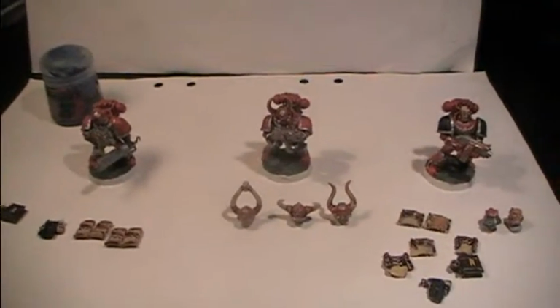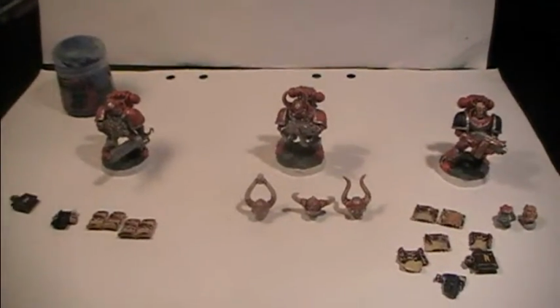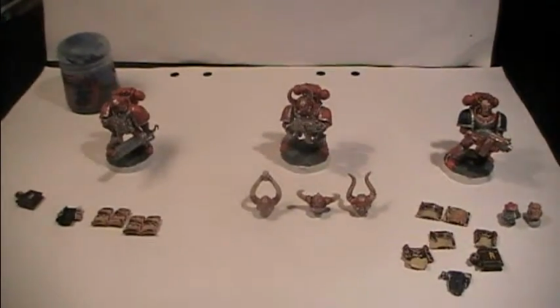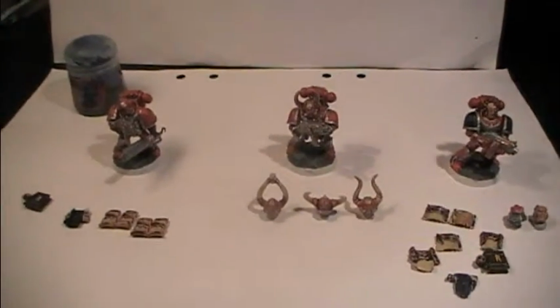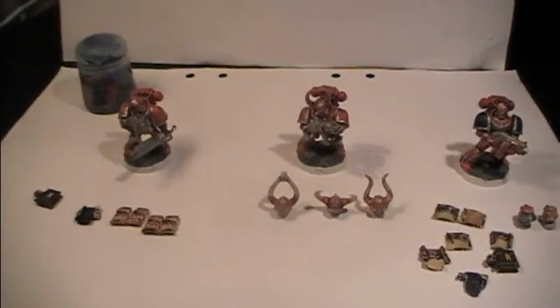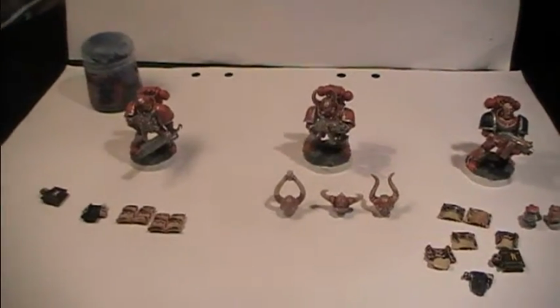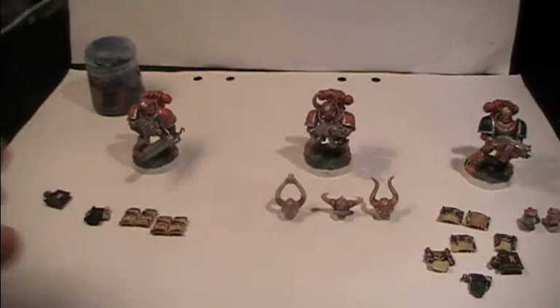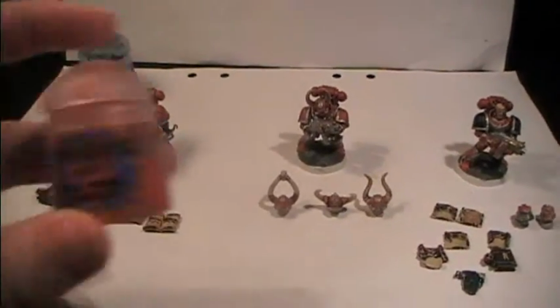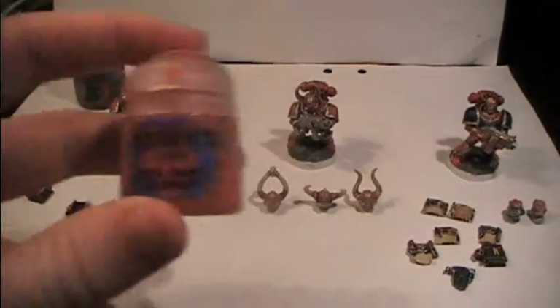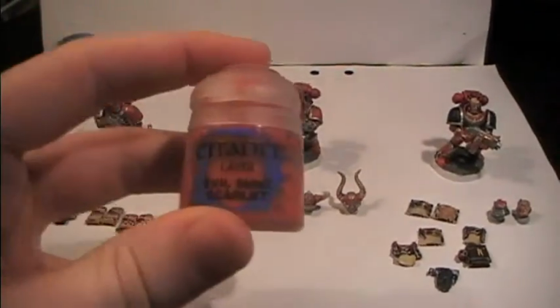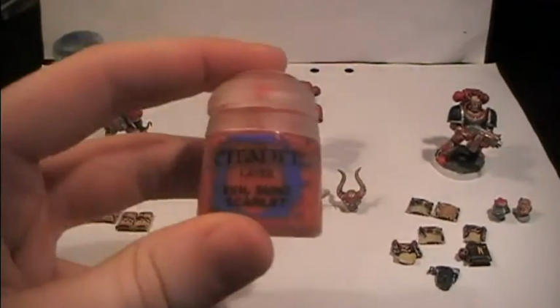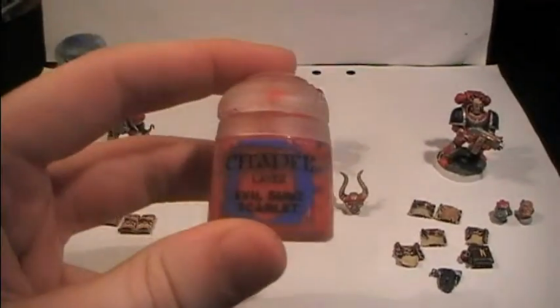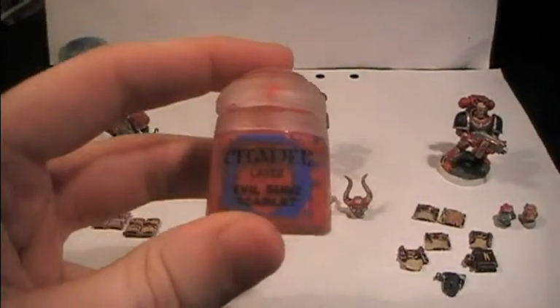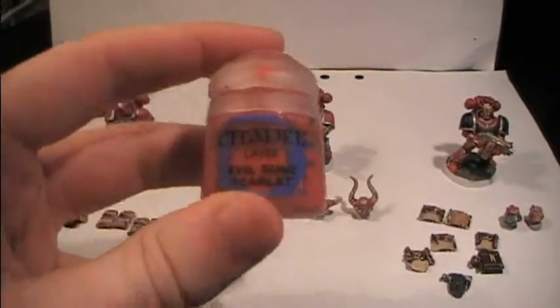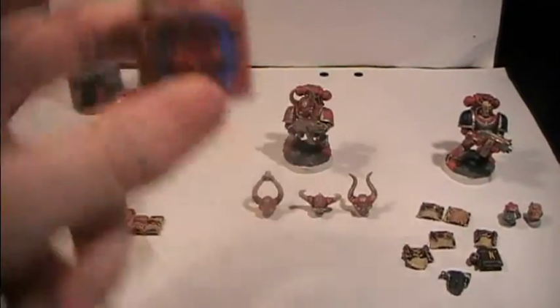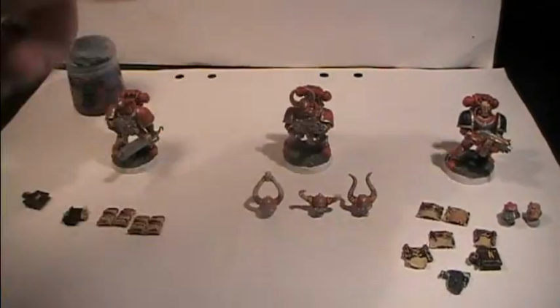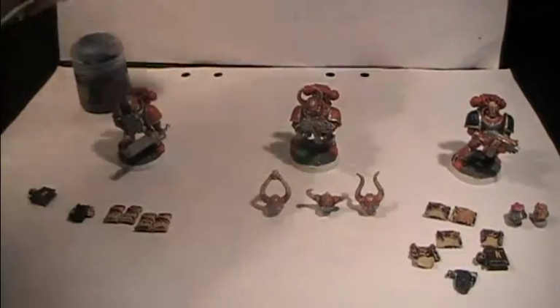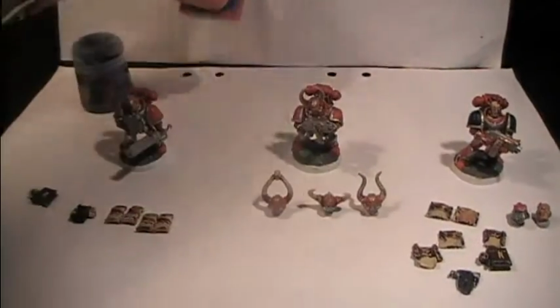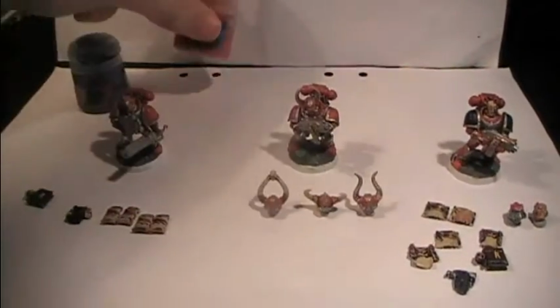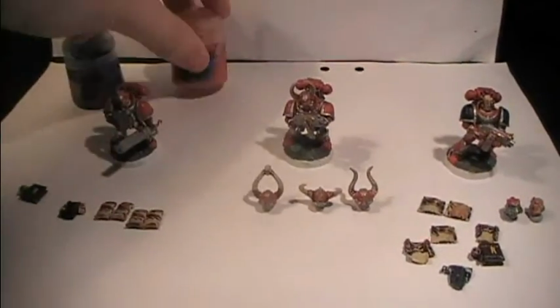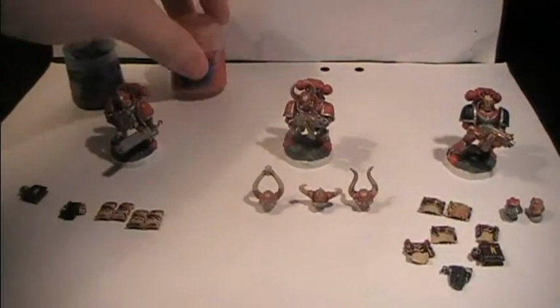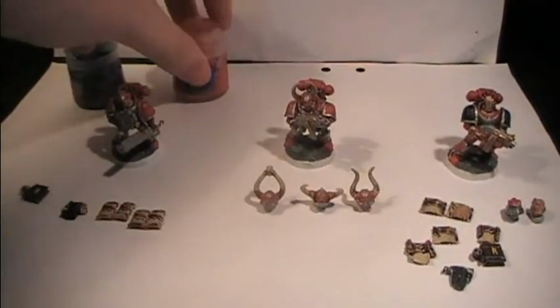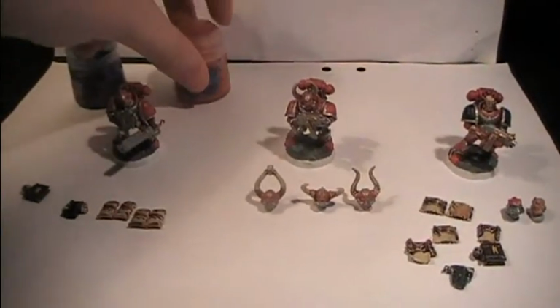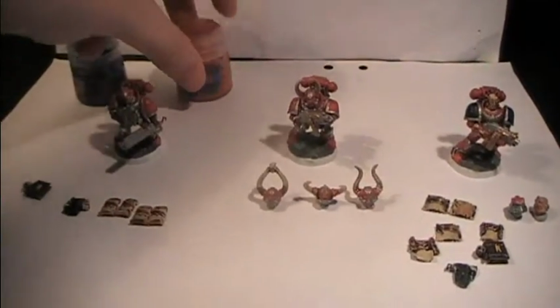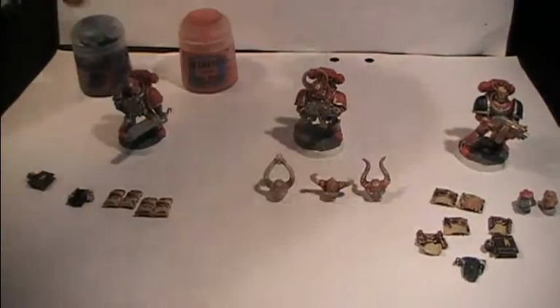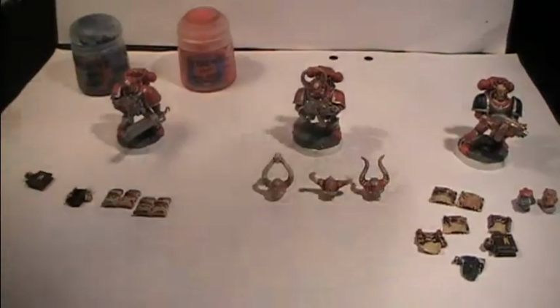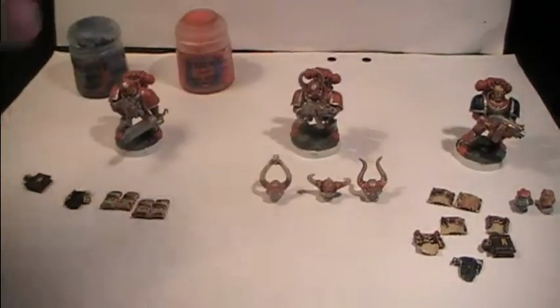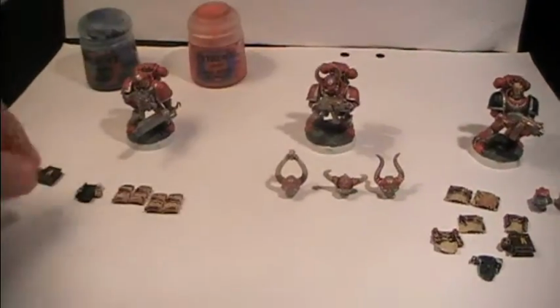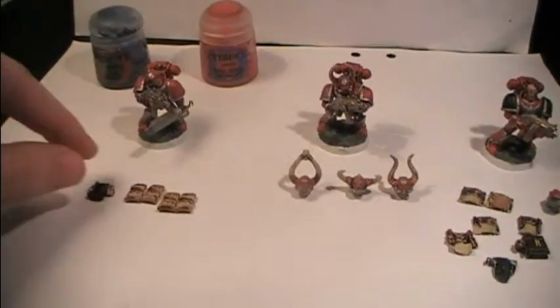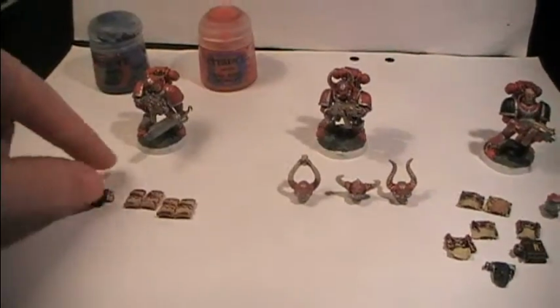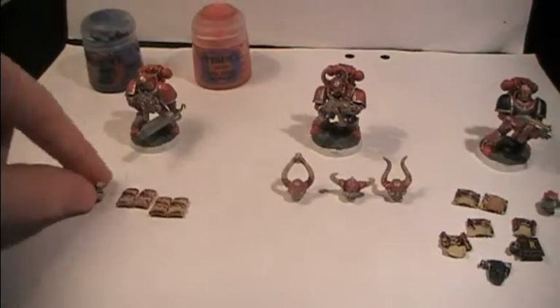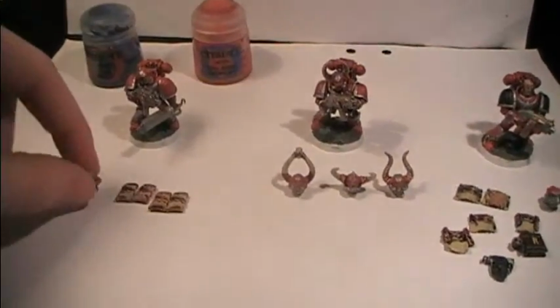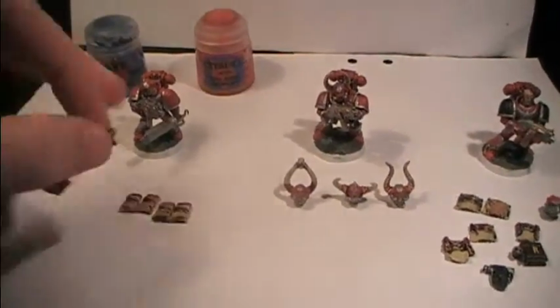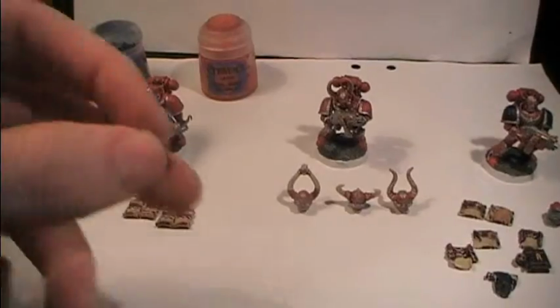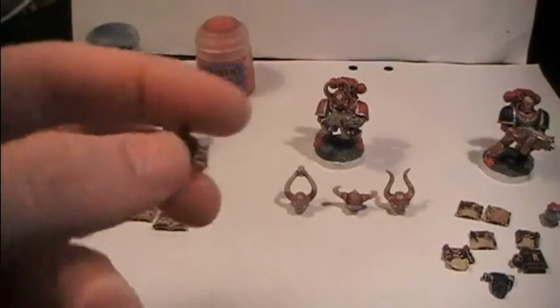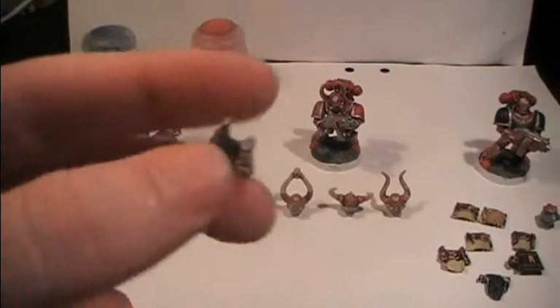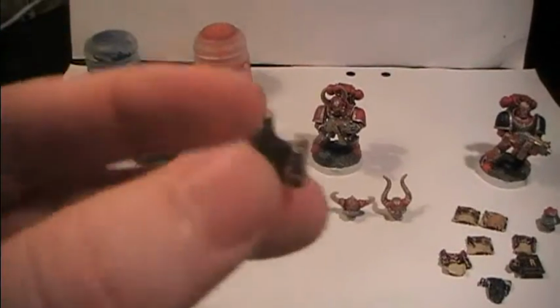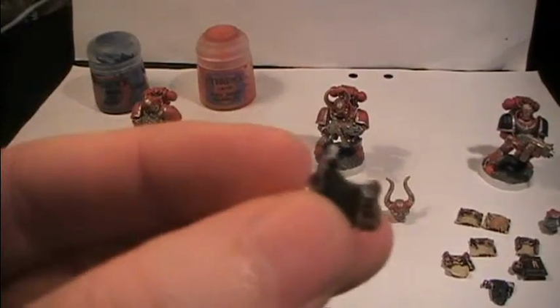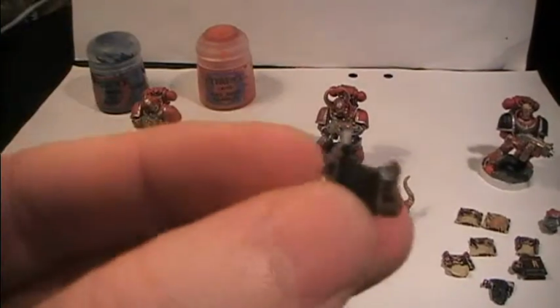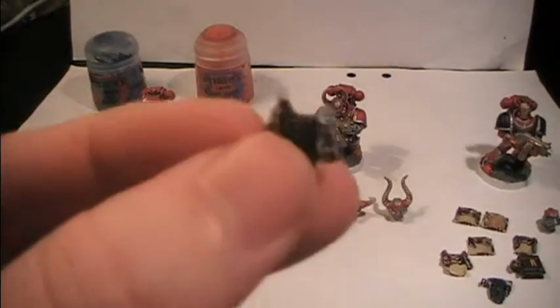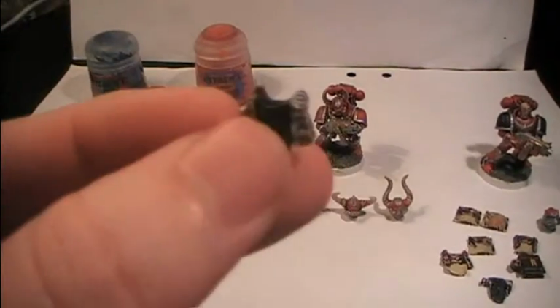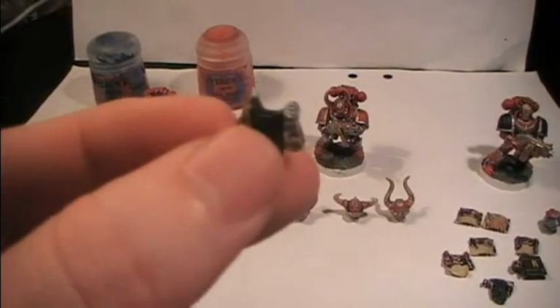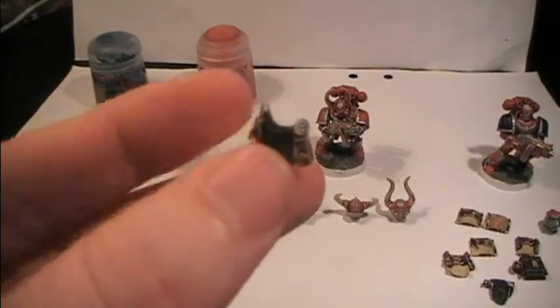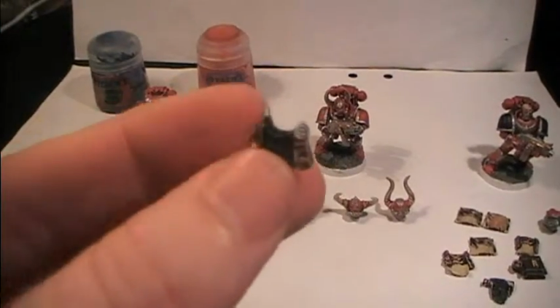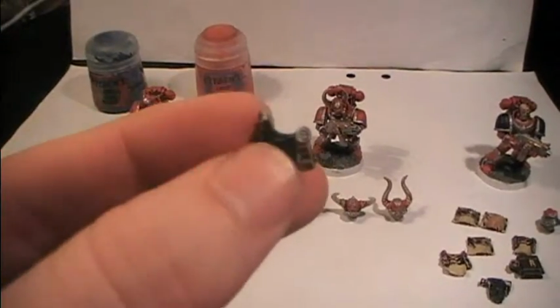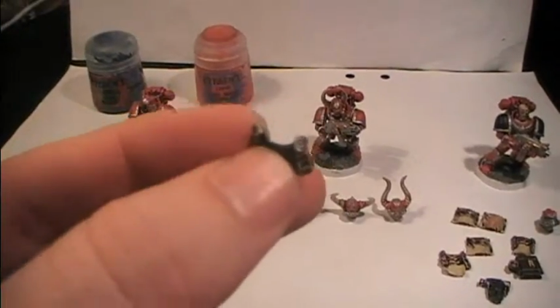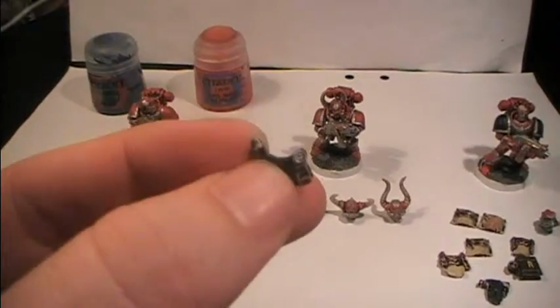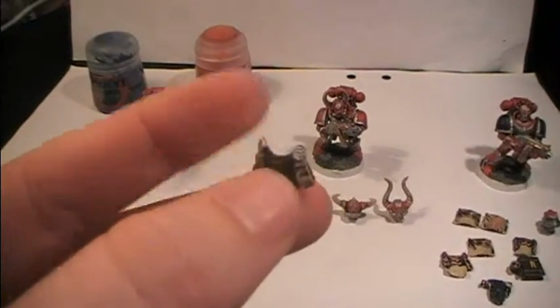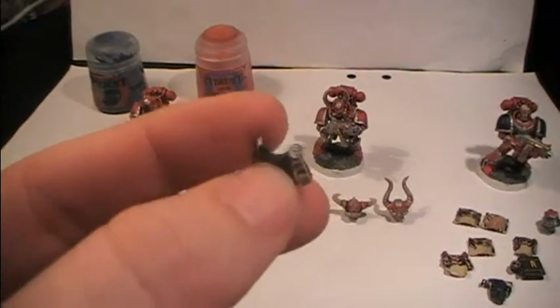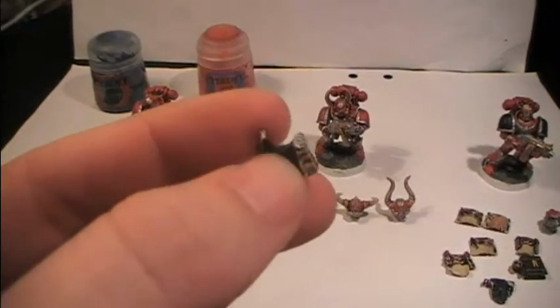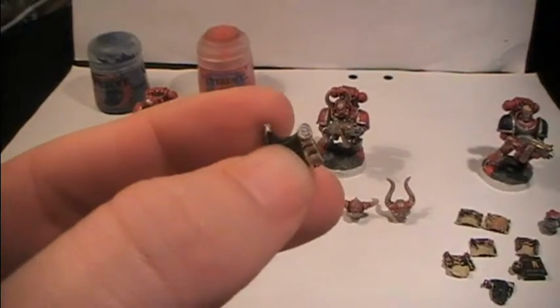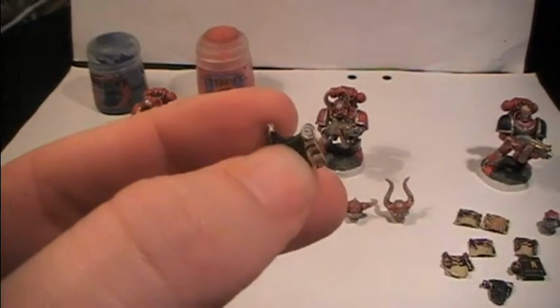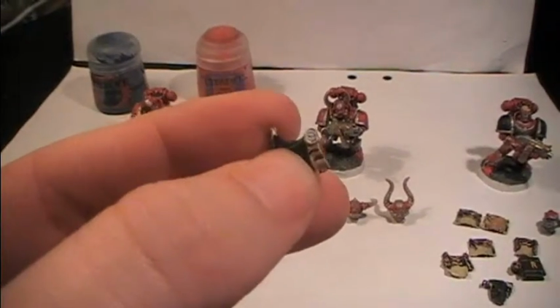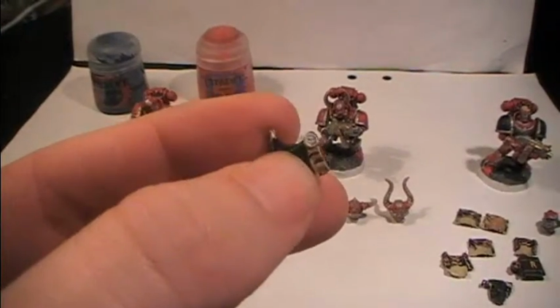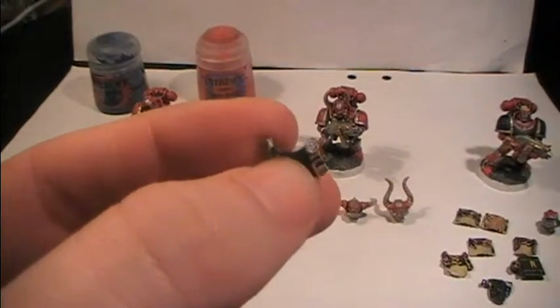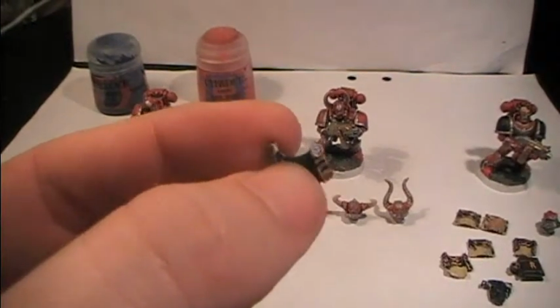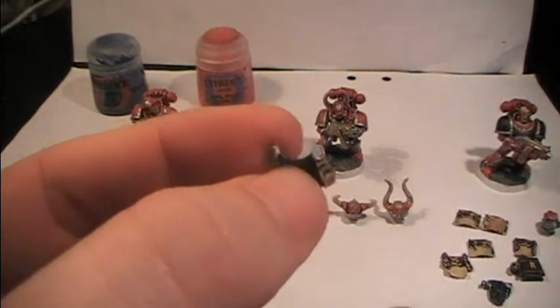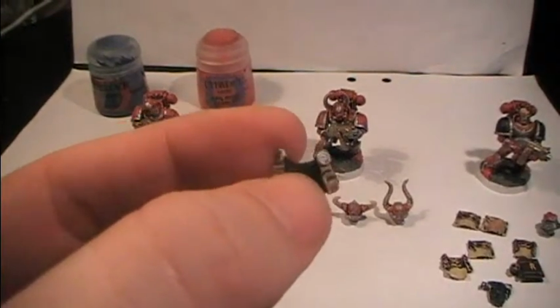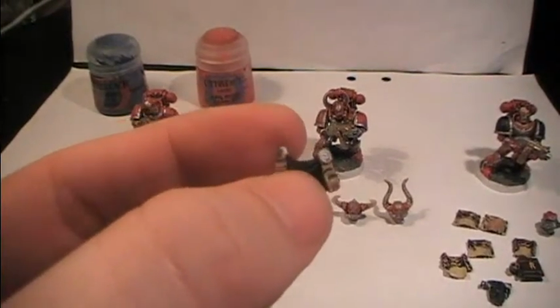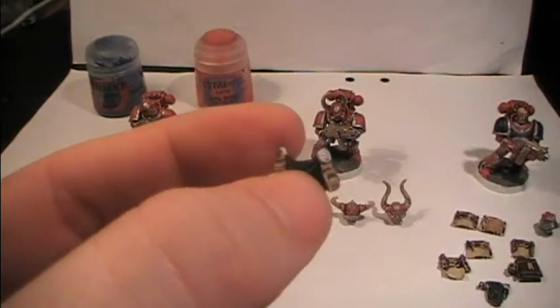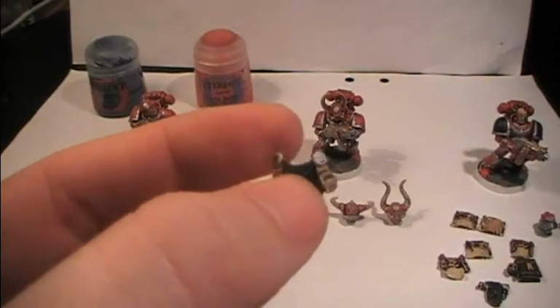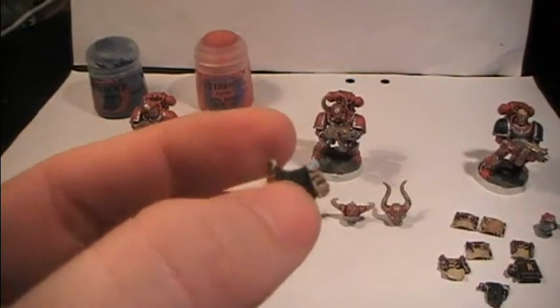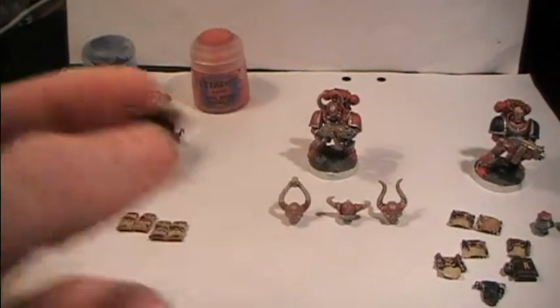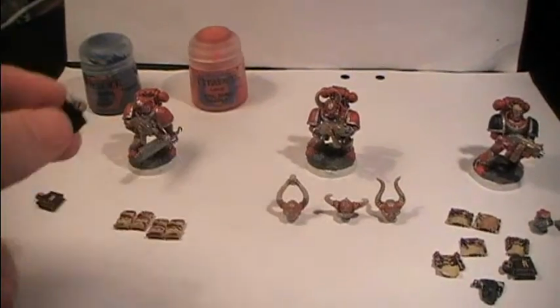Then I'm gonna be using Evil Sun Scarlet, and that's only to paint the wax on these parts, as you can see here, that are white.